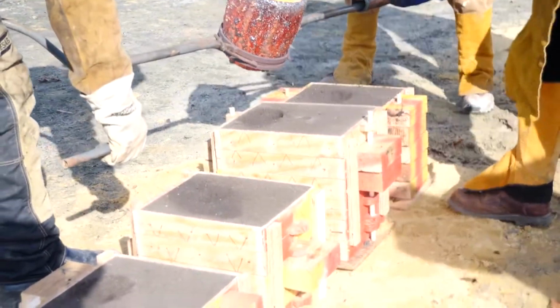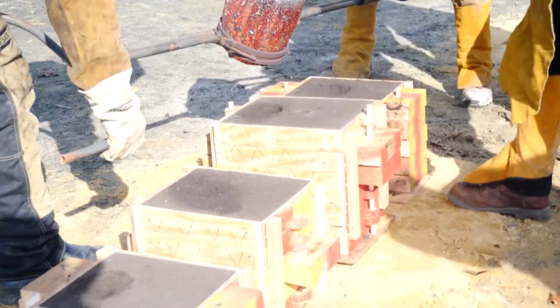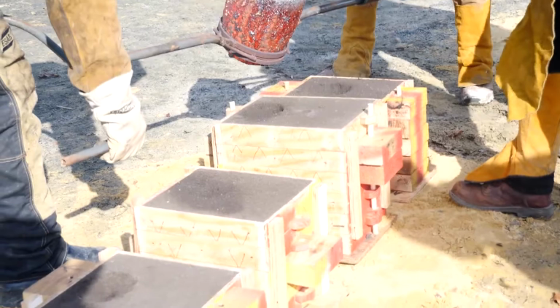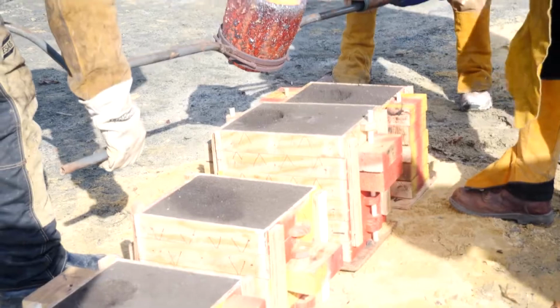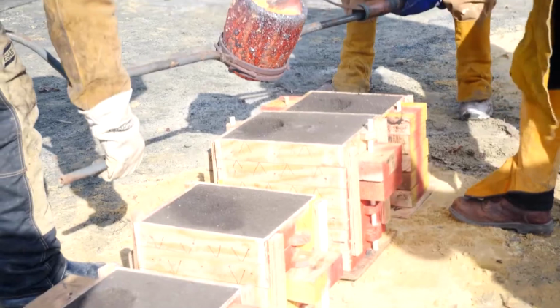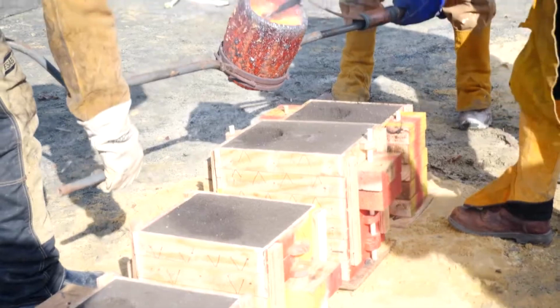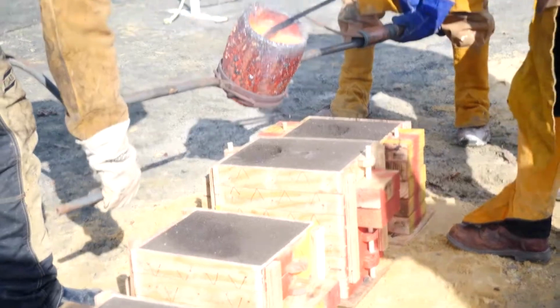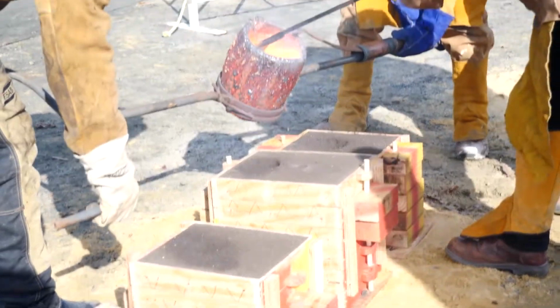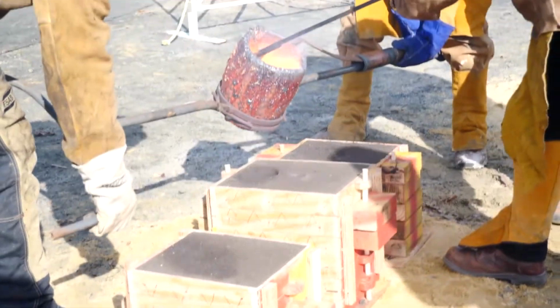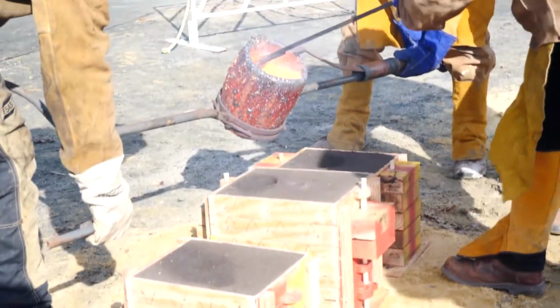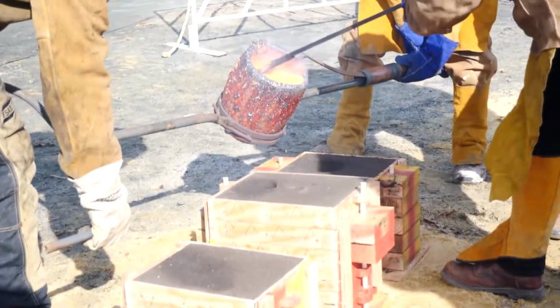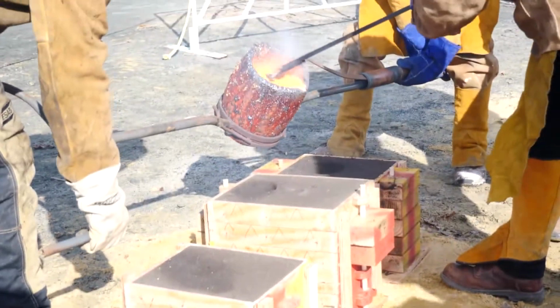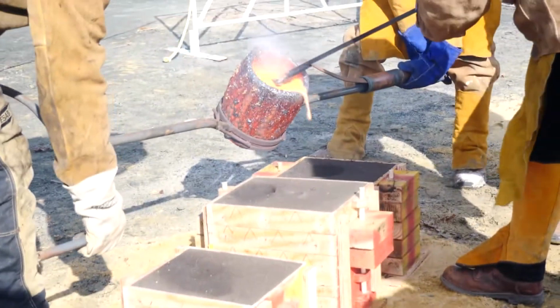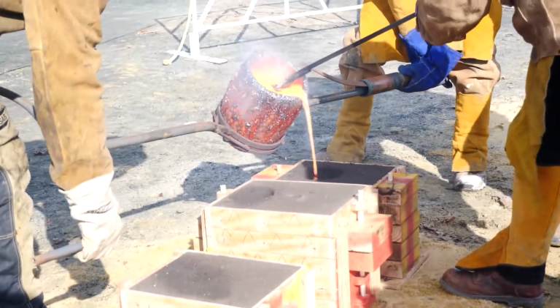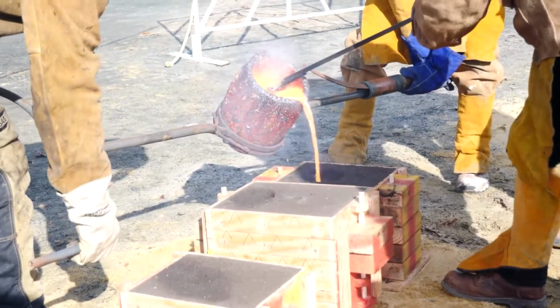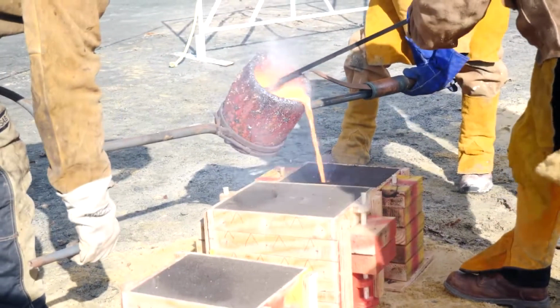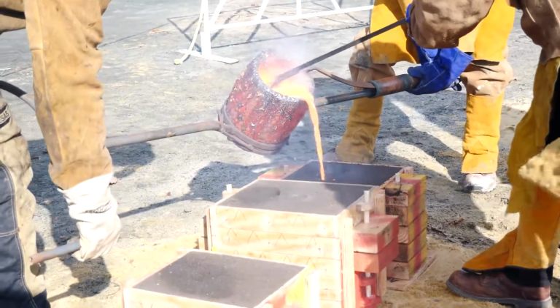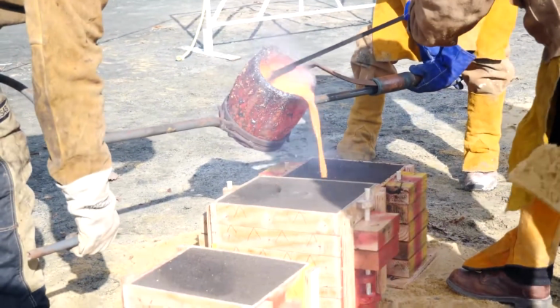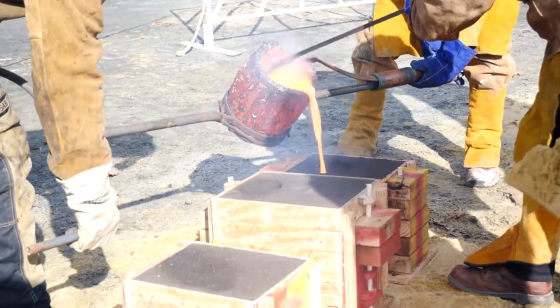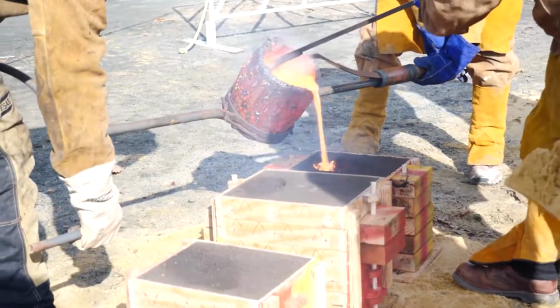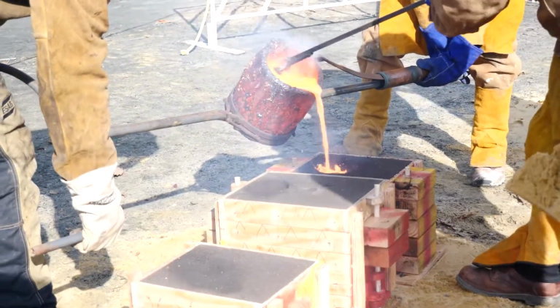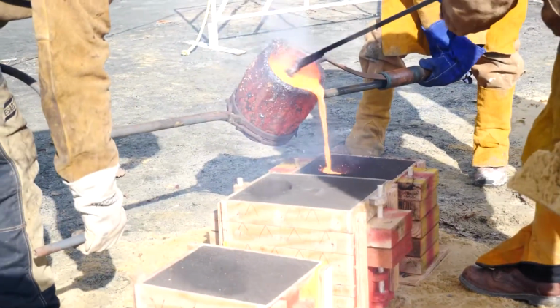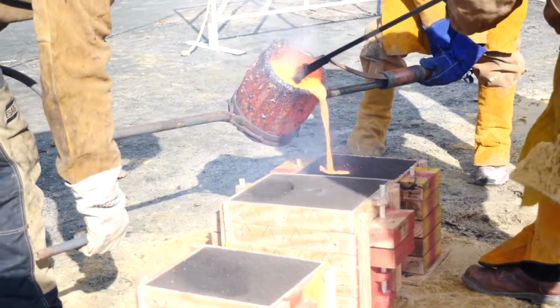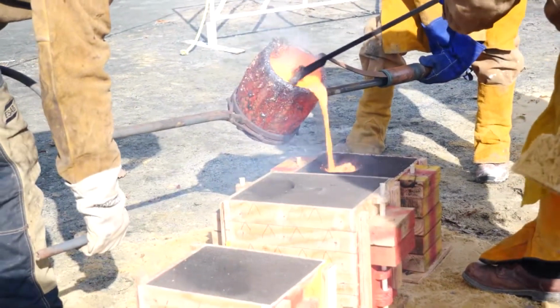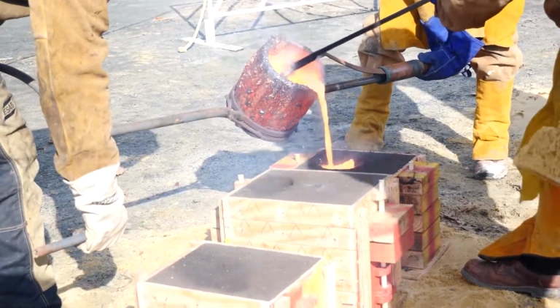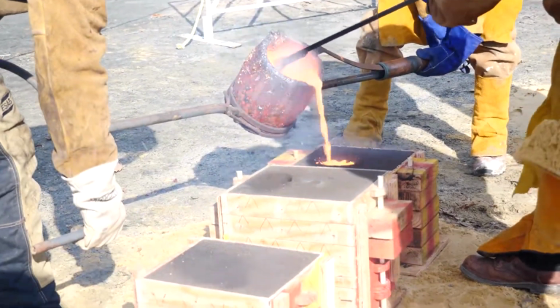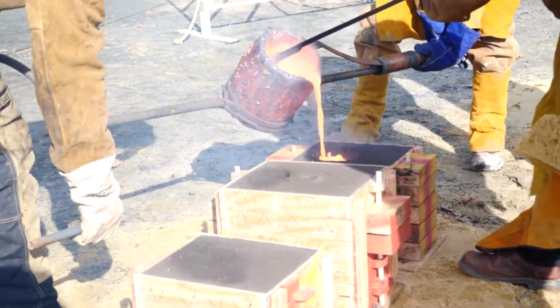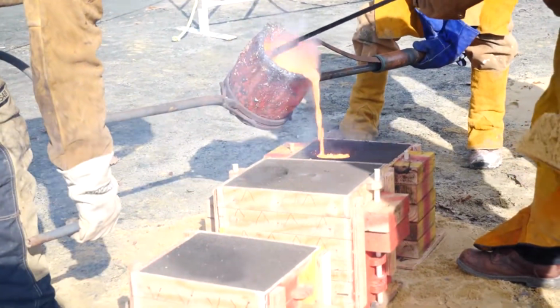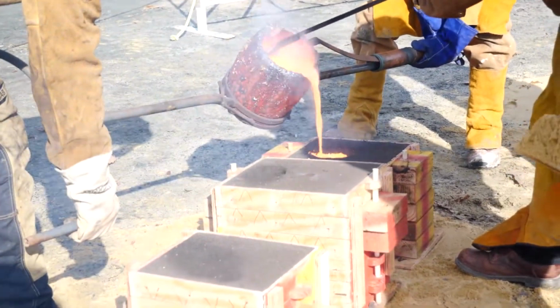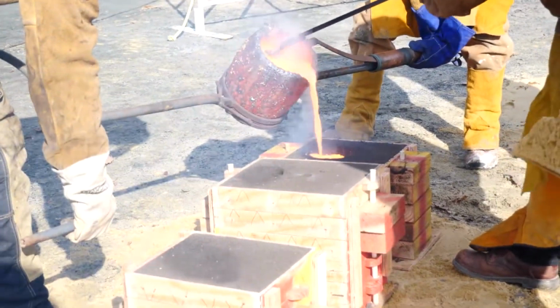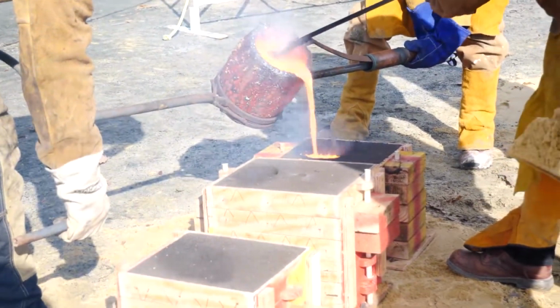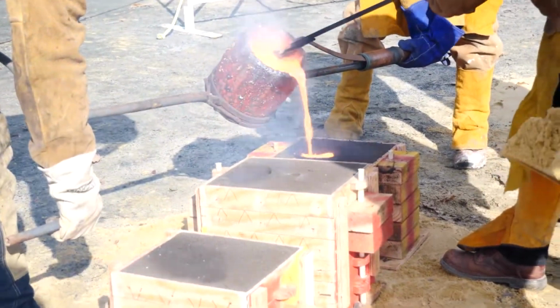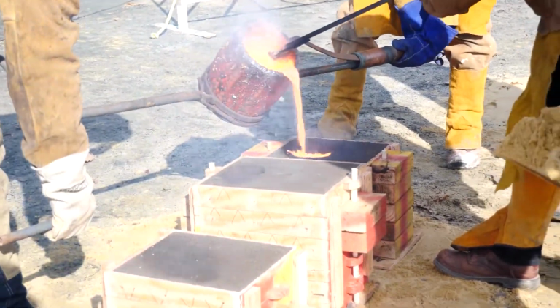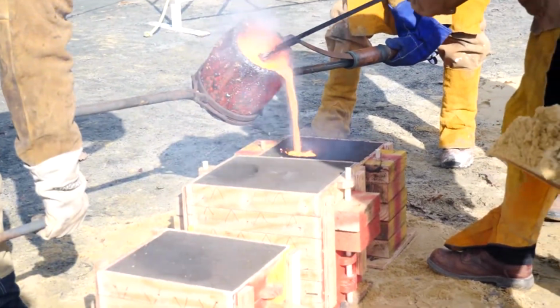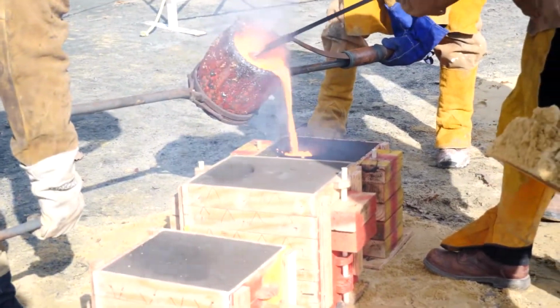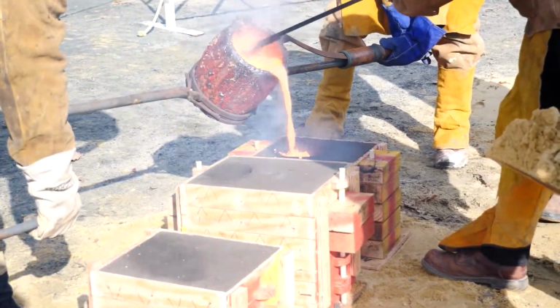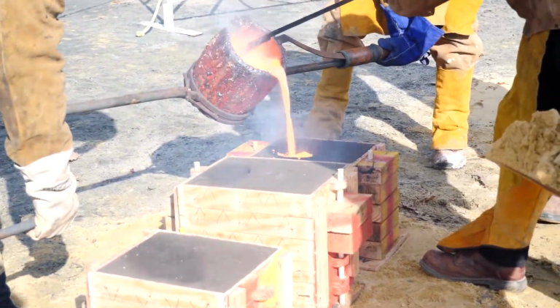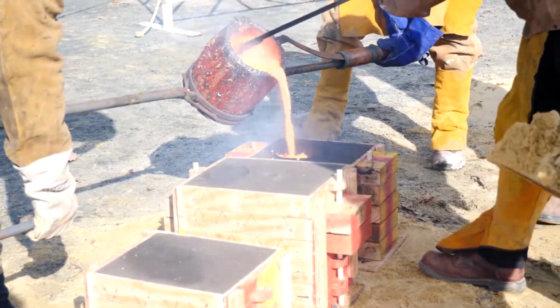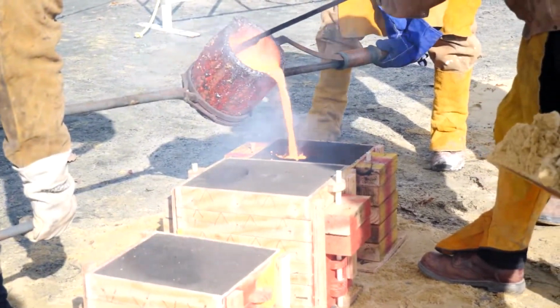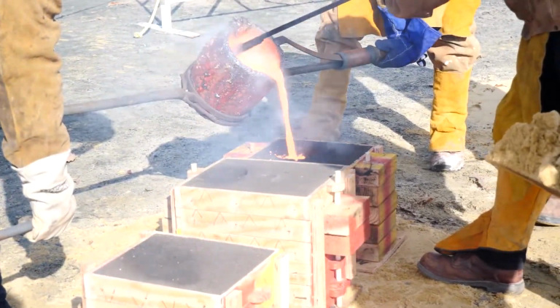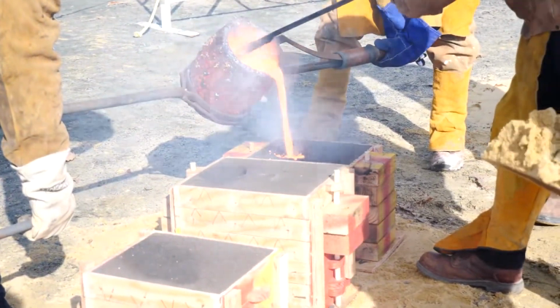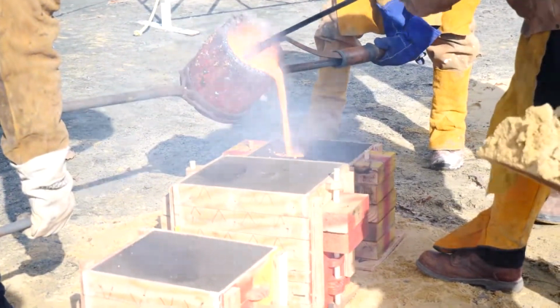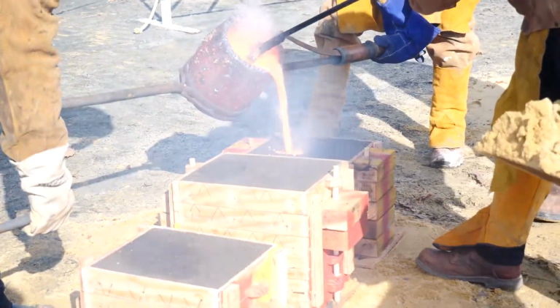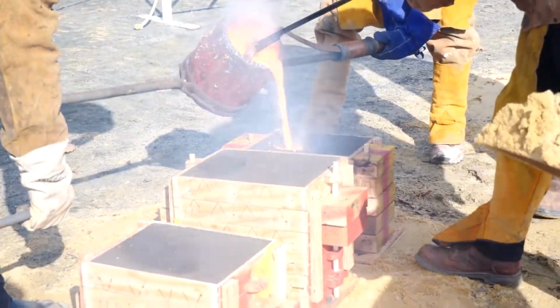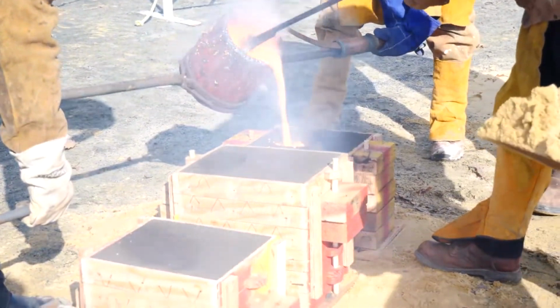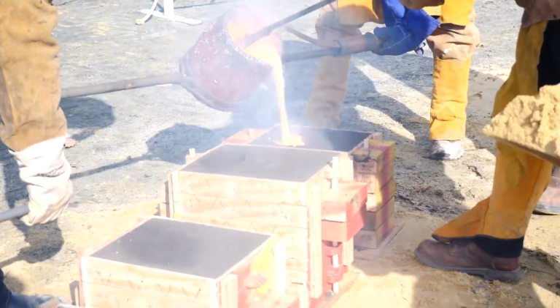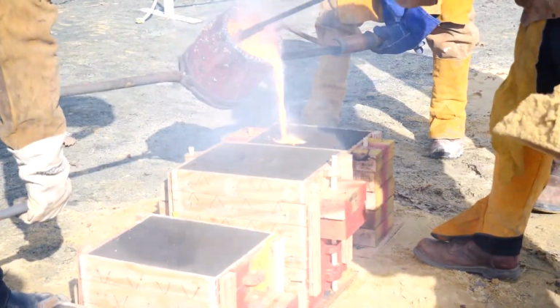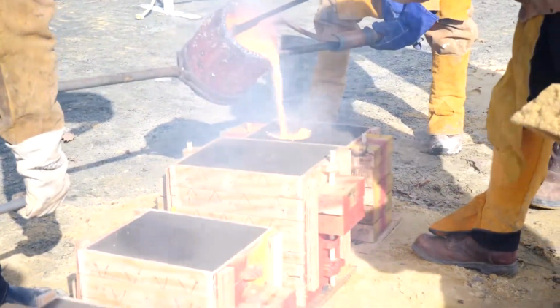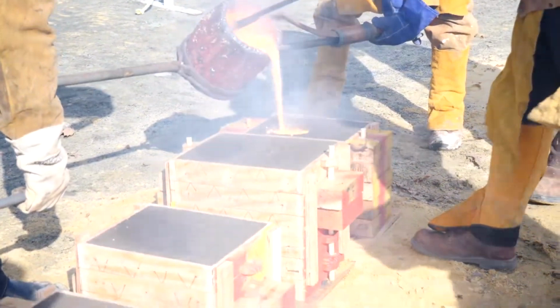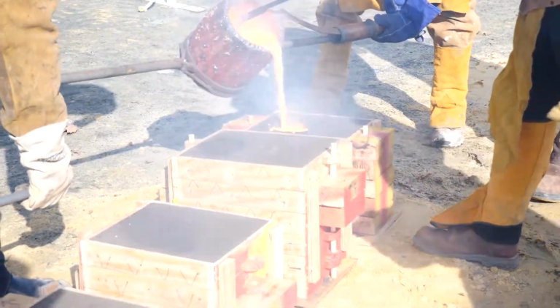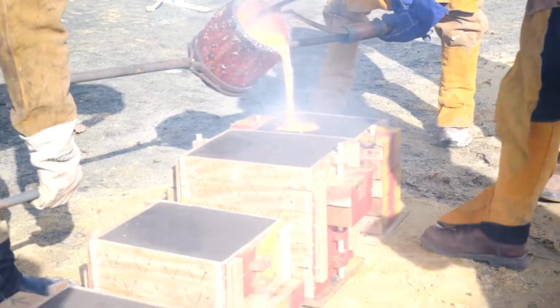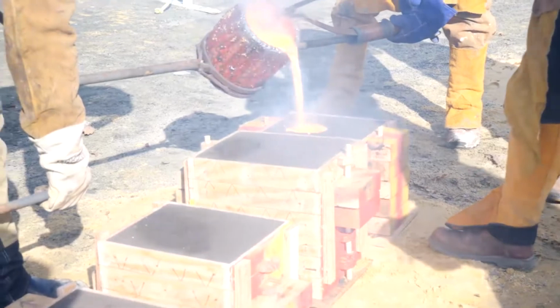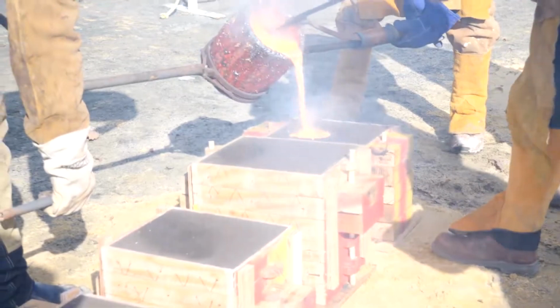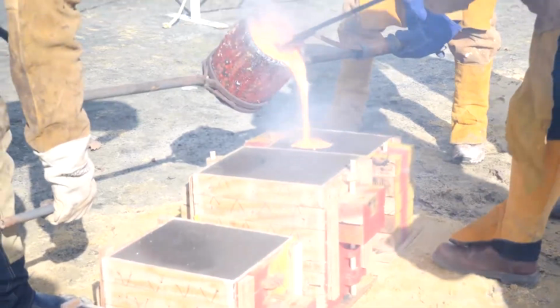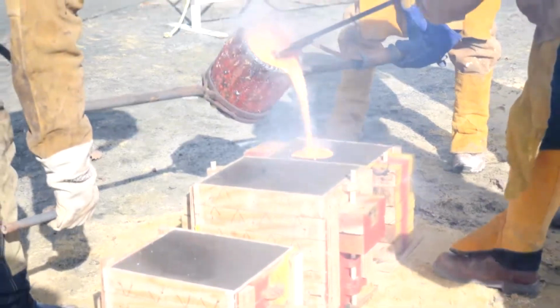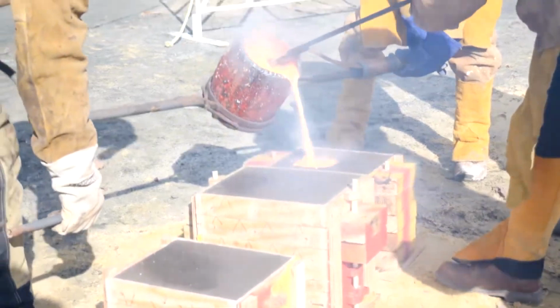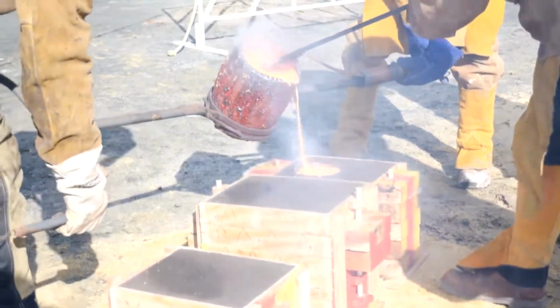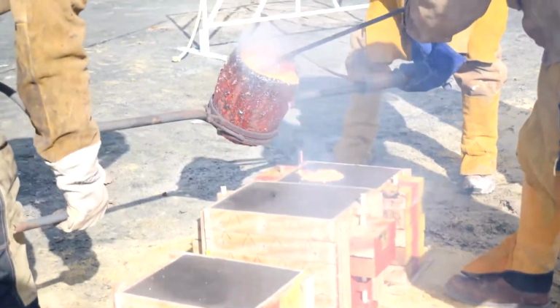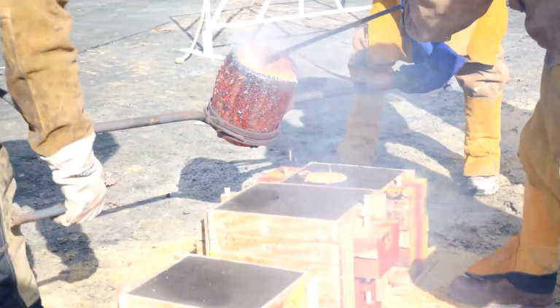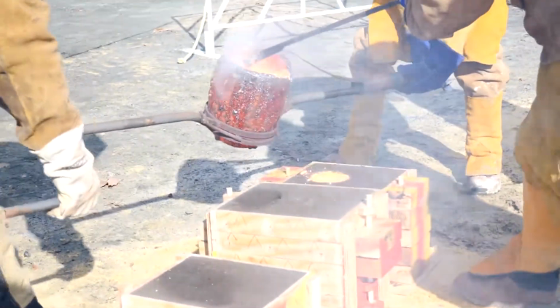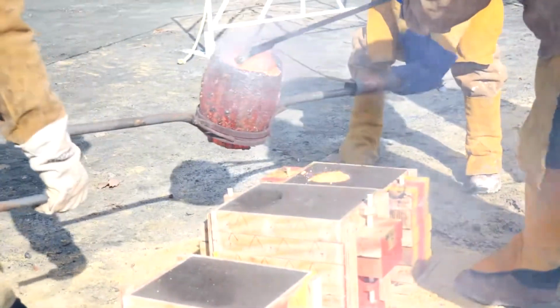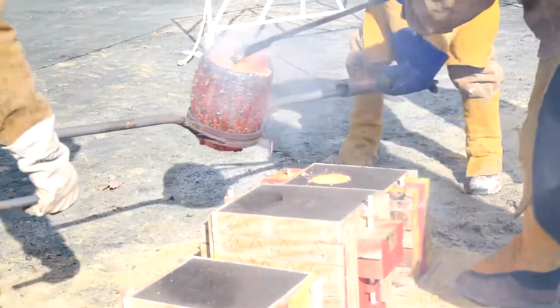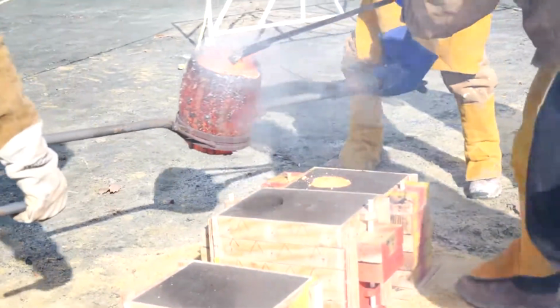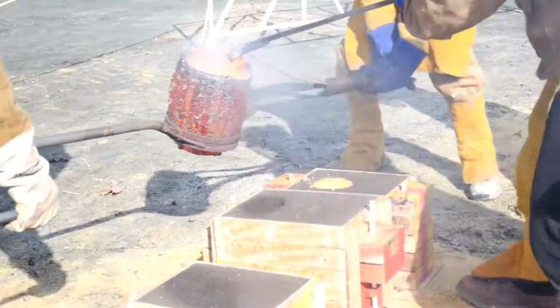Three, two, one. The goal when you're pouring is to keep the cup as full as you can. There you go — nice, beautiful.